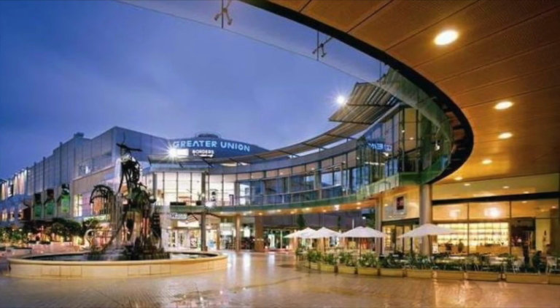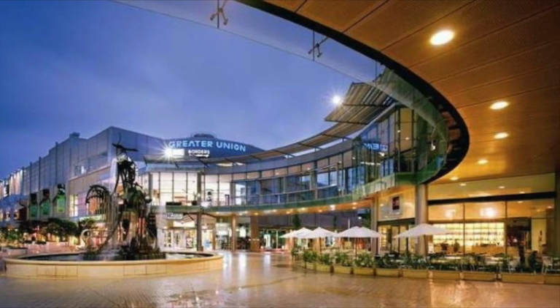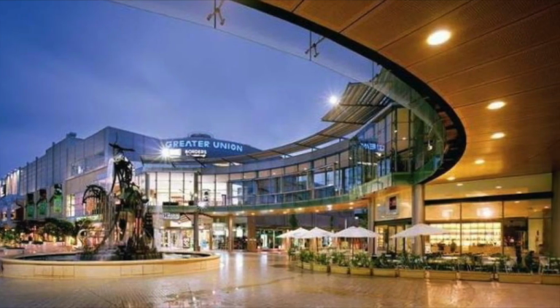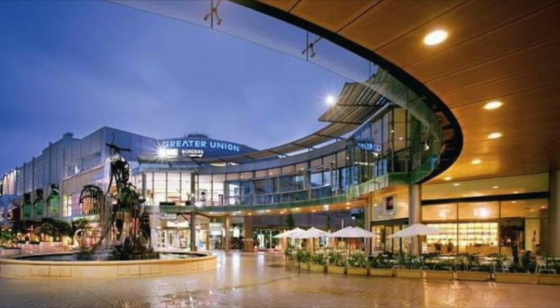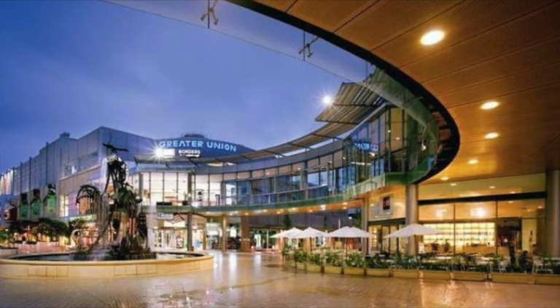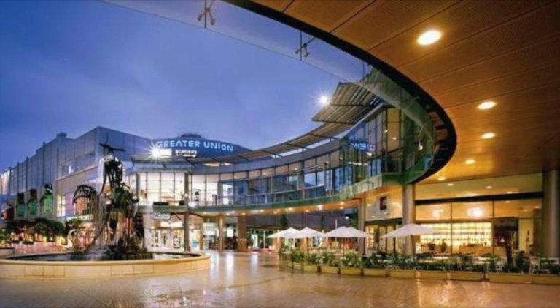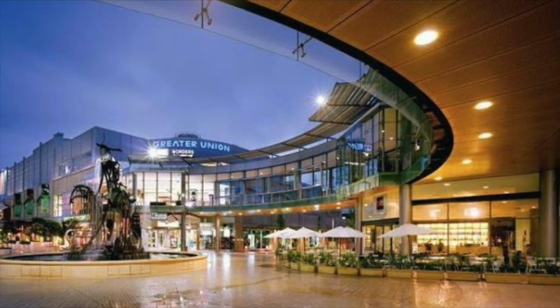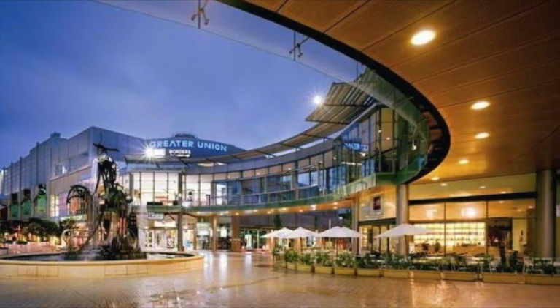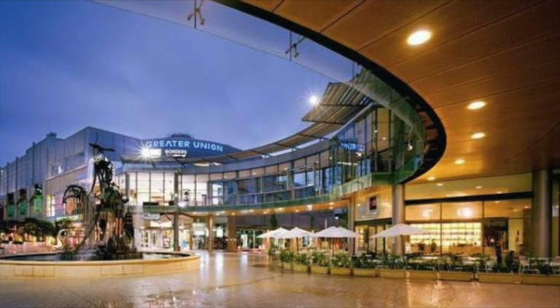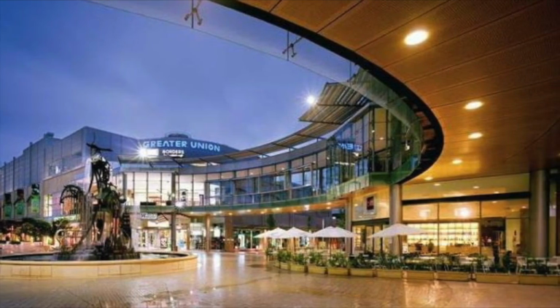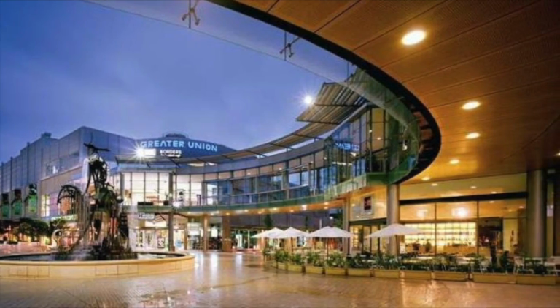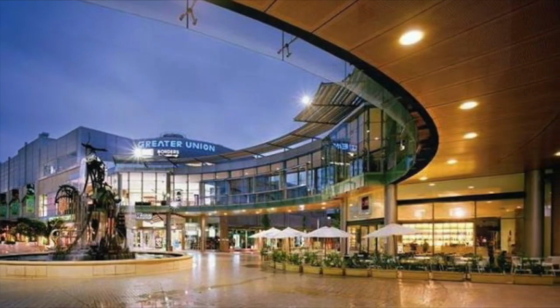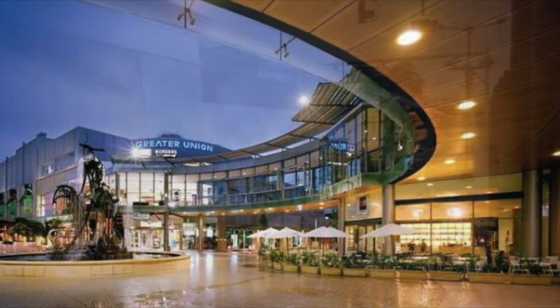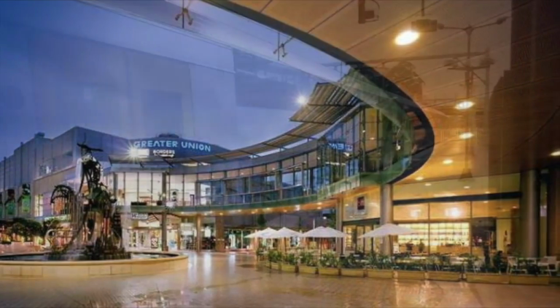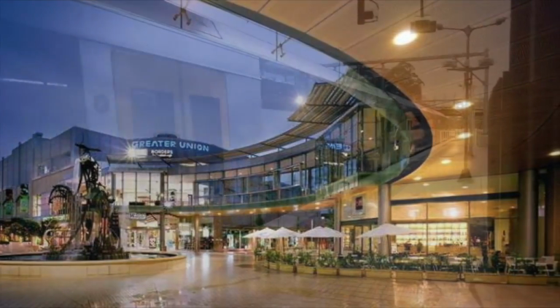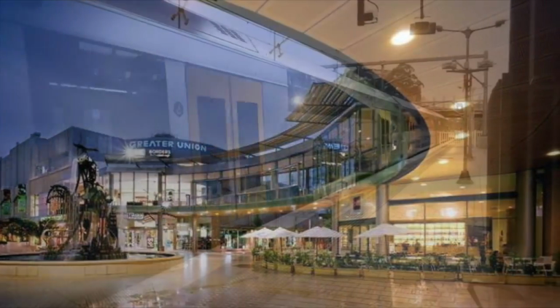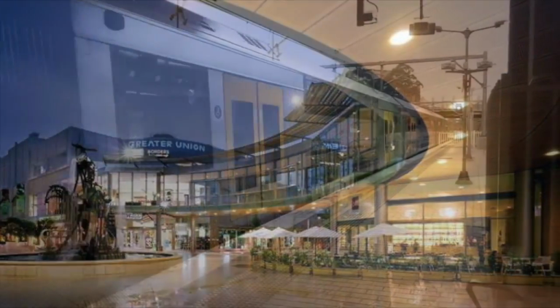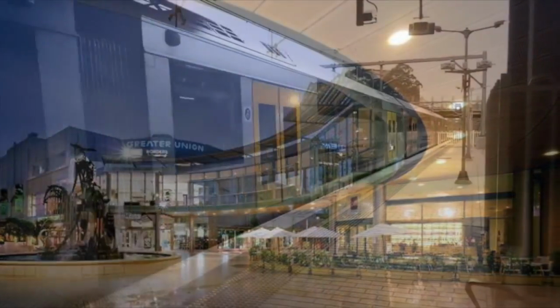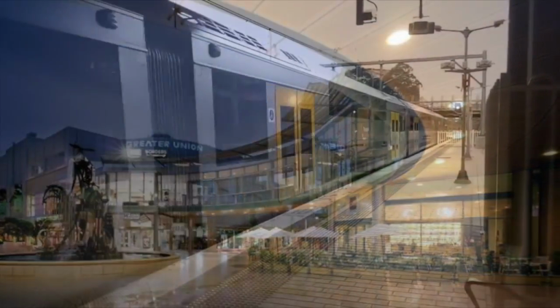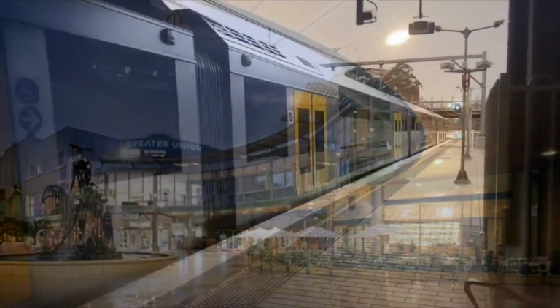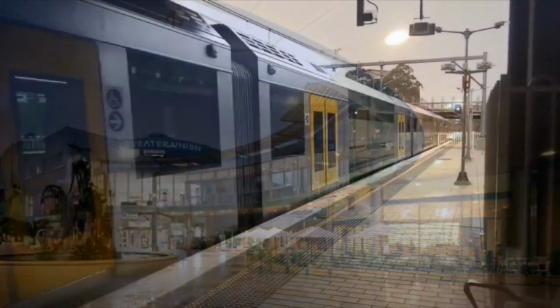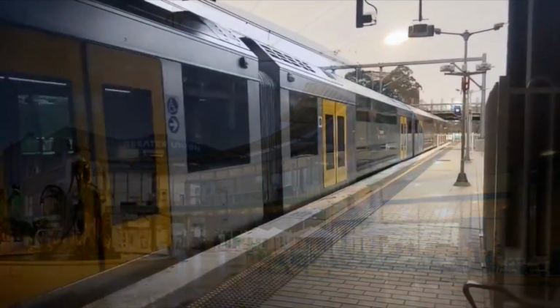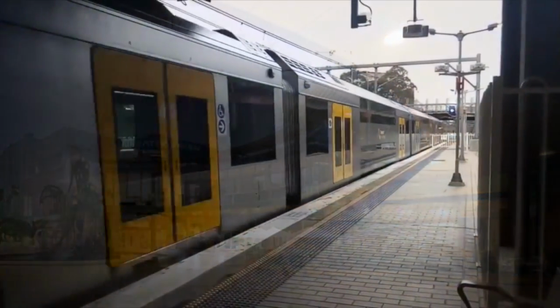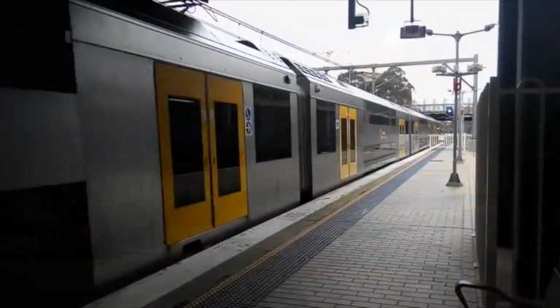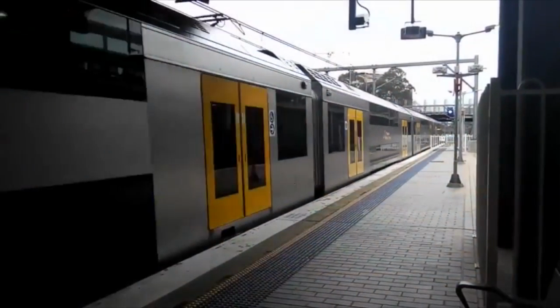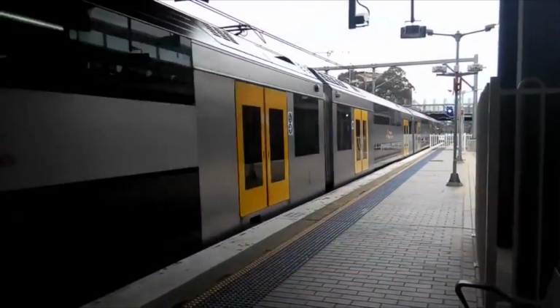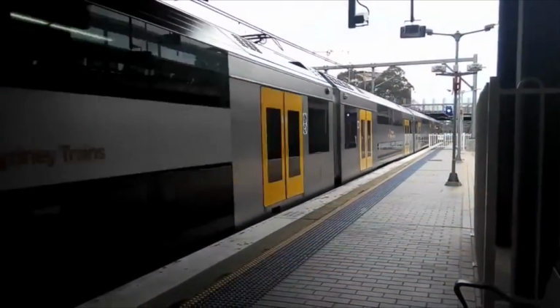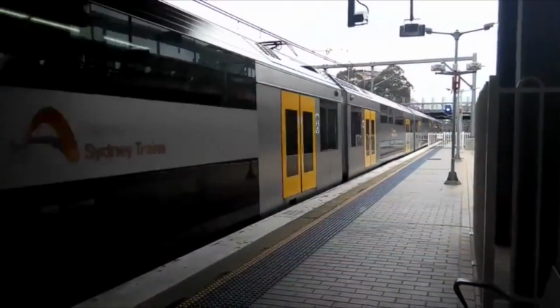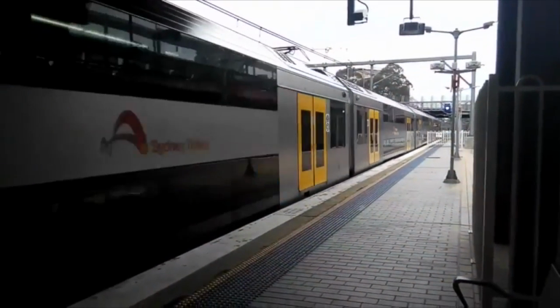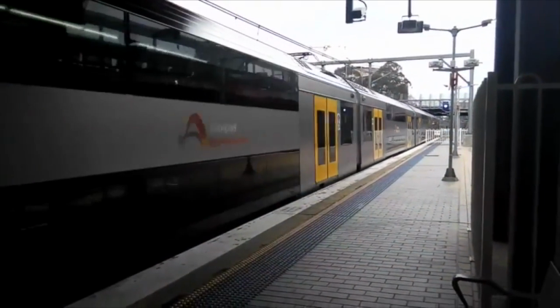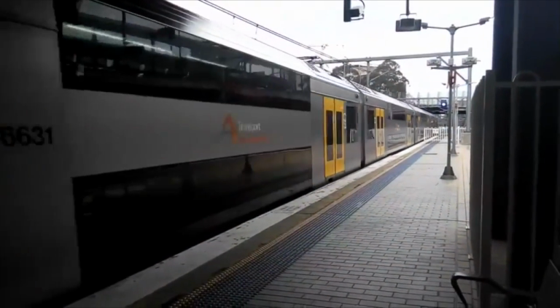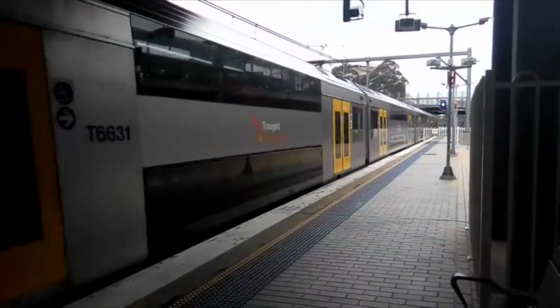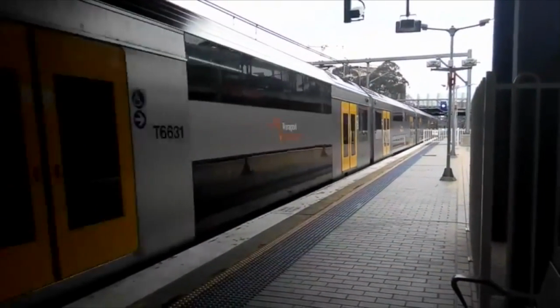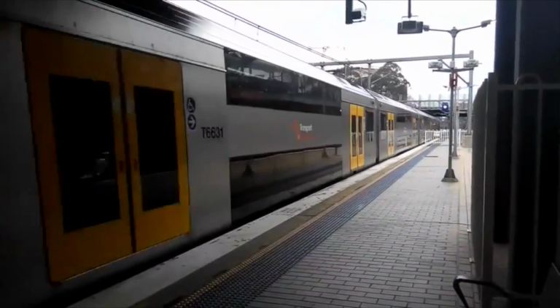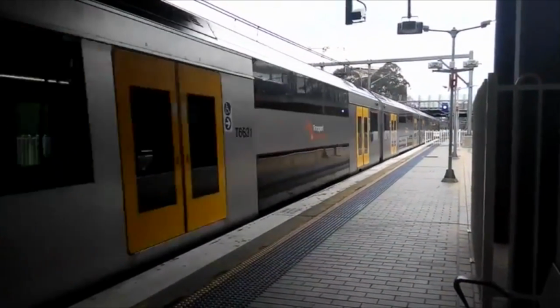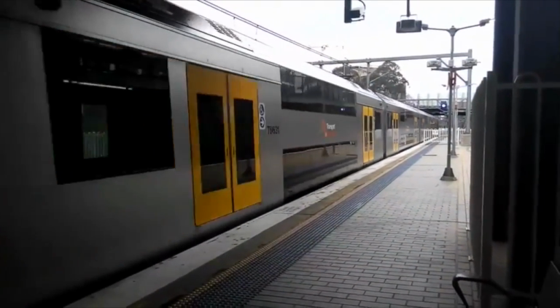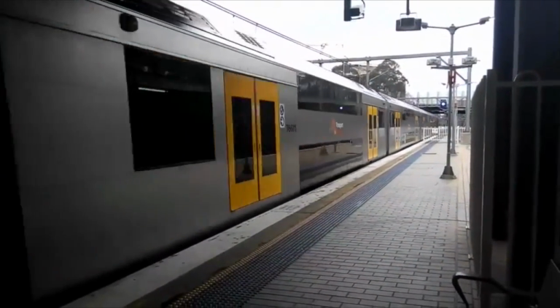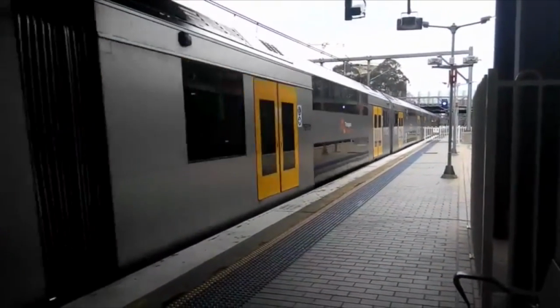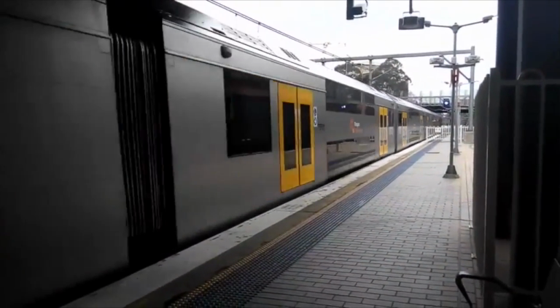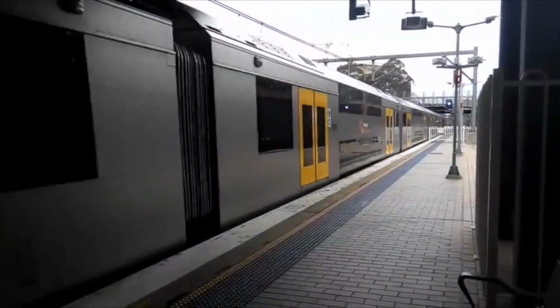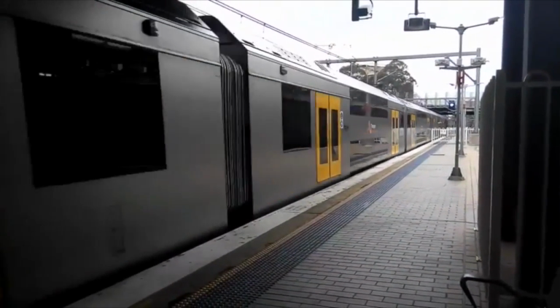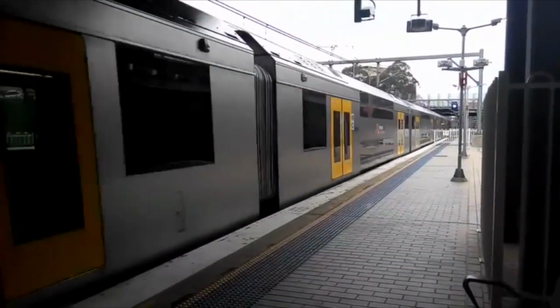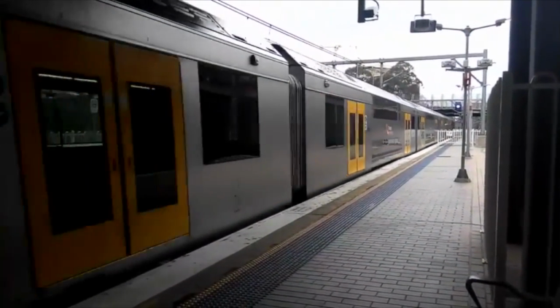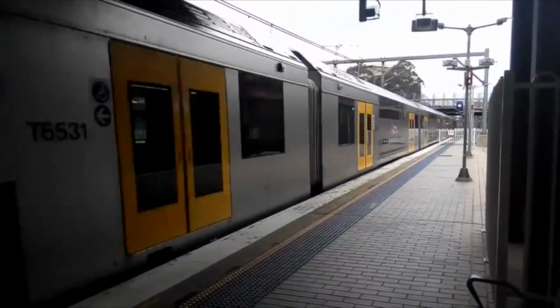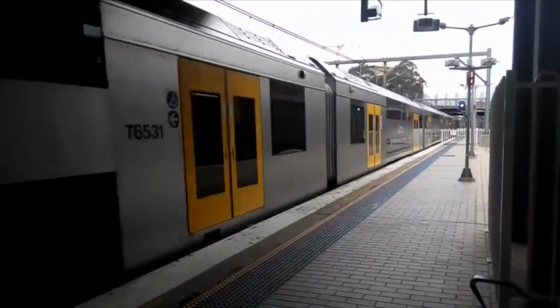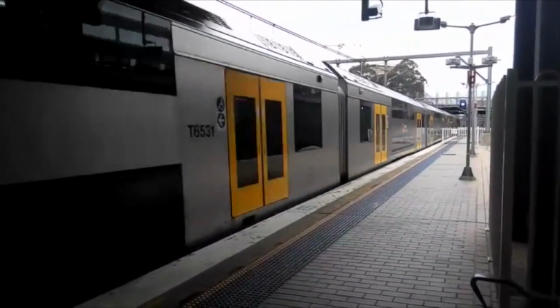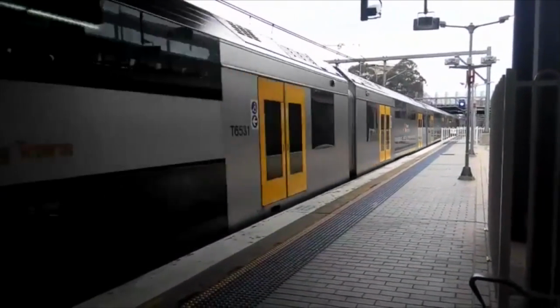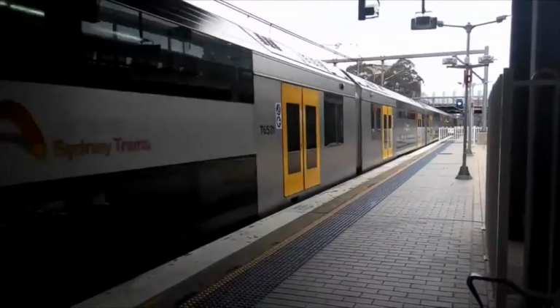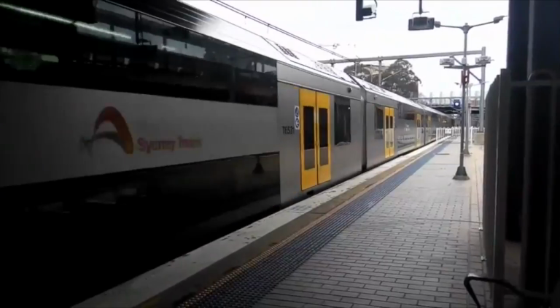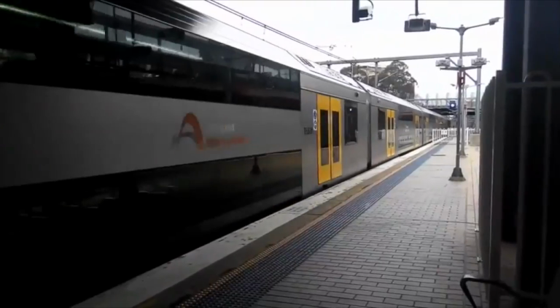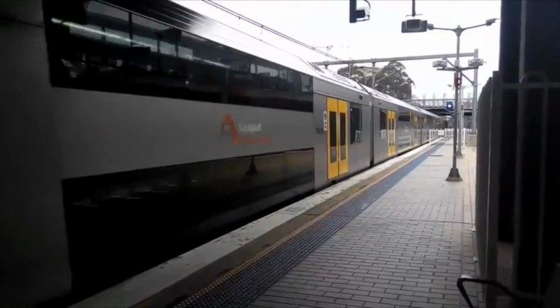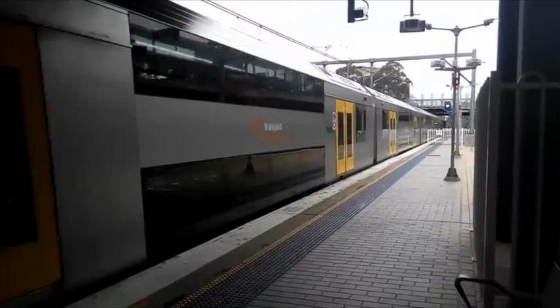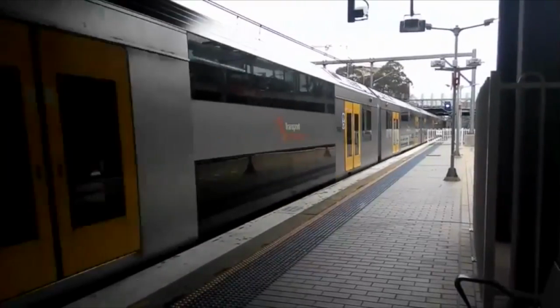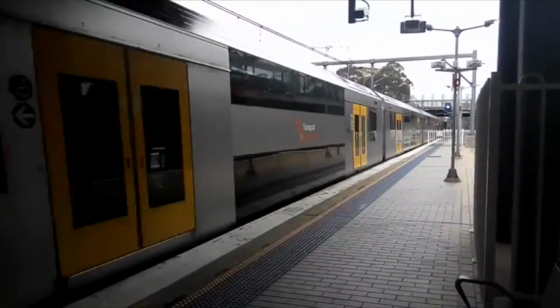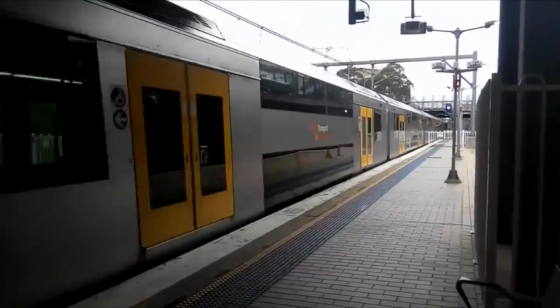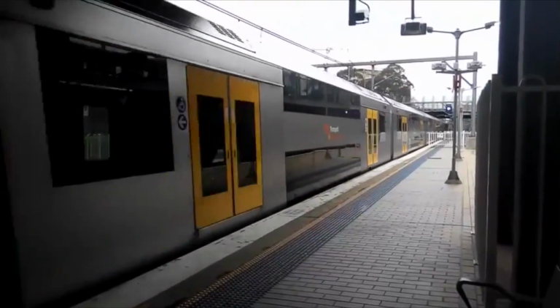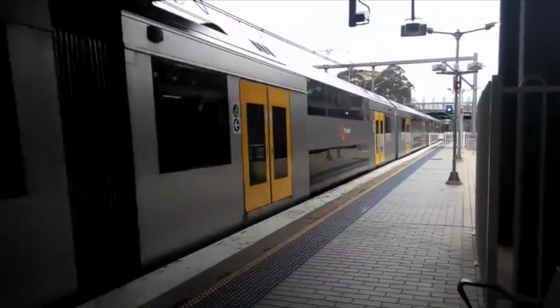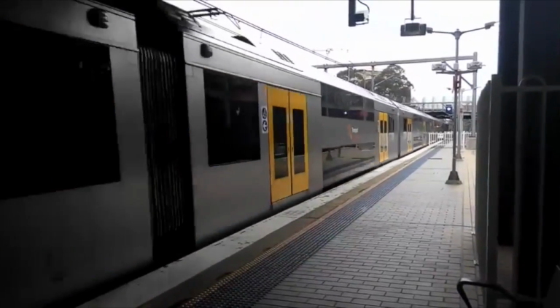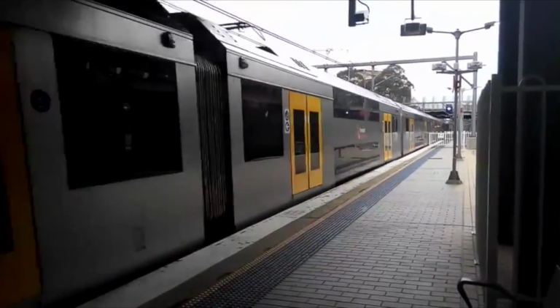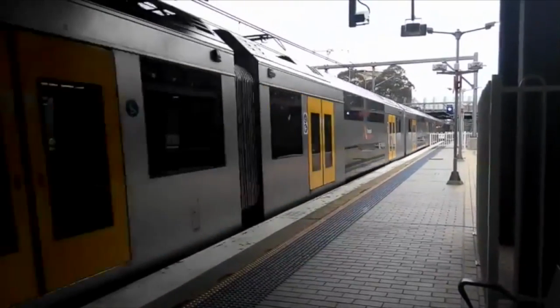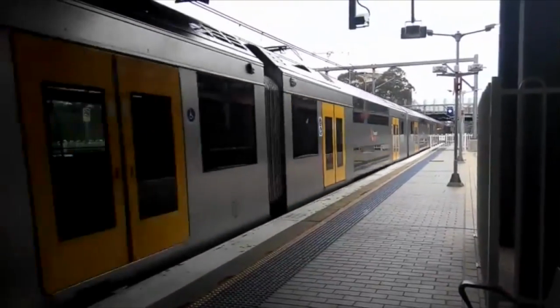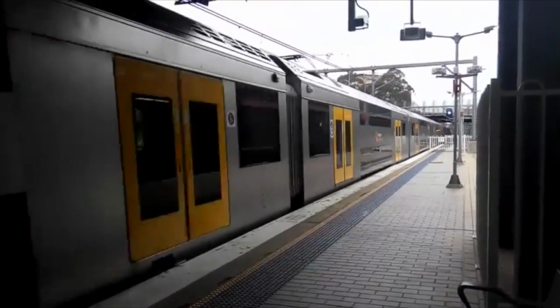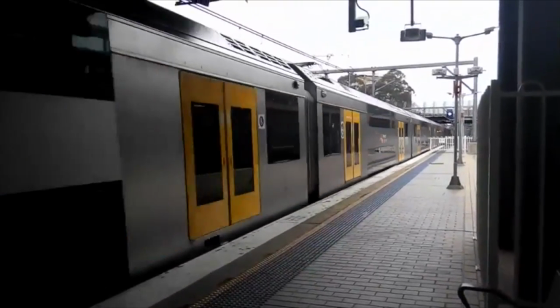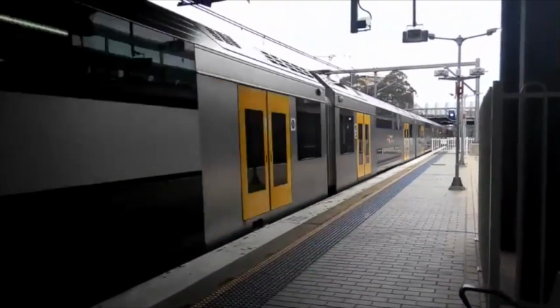Hornsby has a wide variety of transport options, shops and cinemas throughout the lifestyle and entertainment precincts.